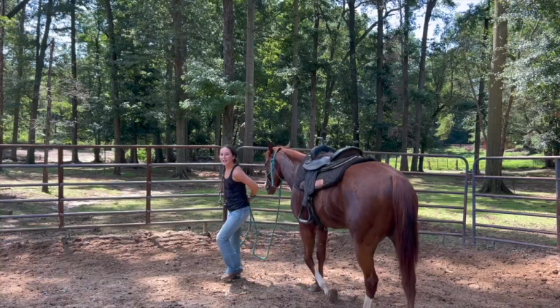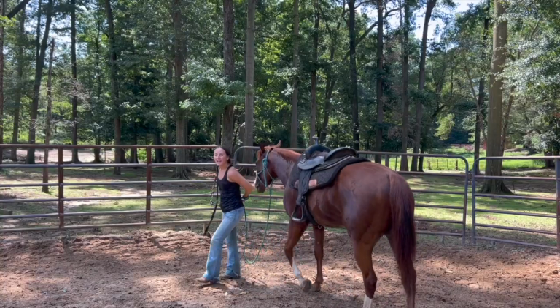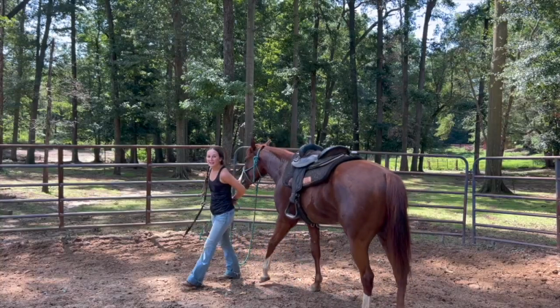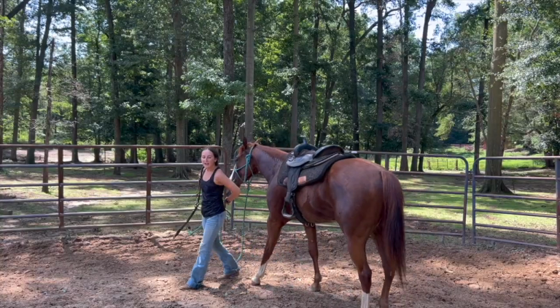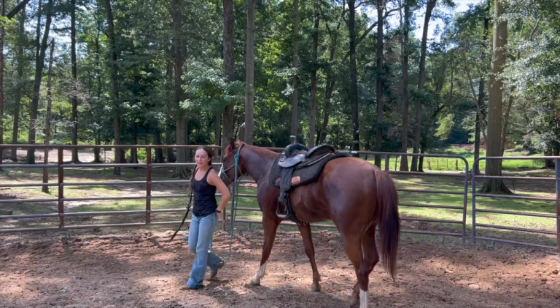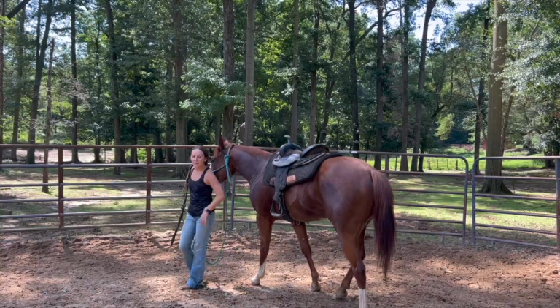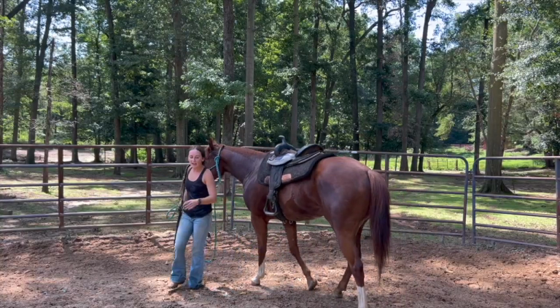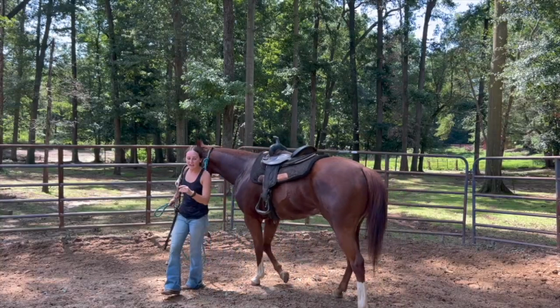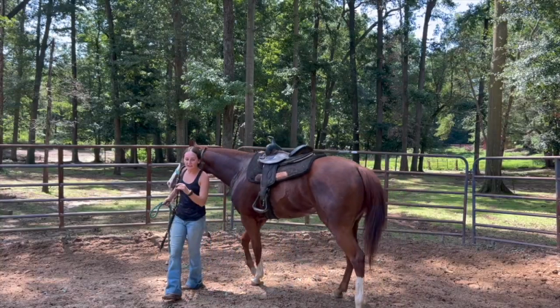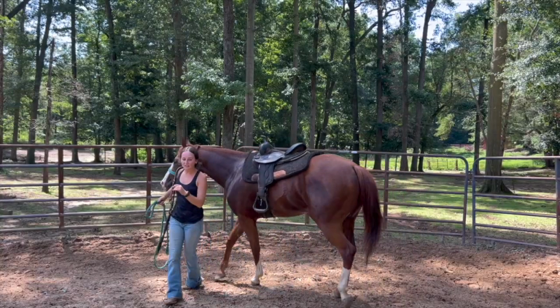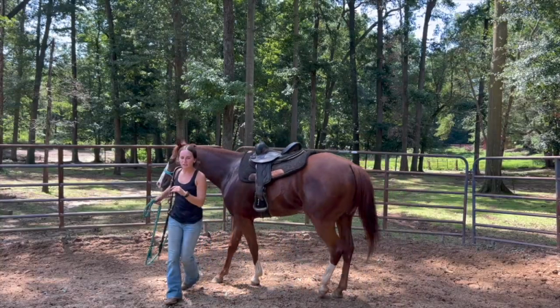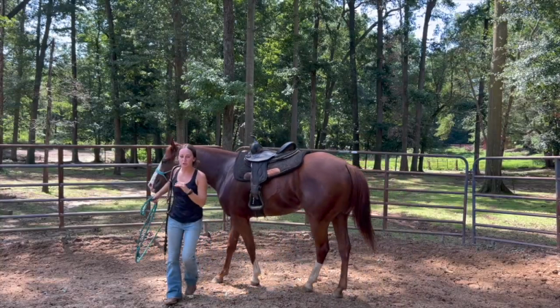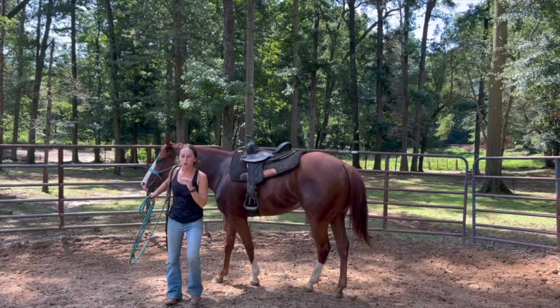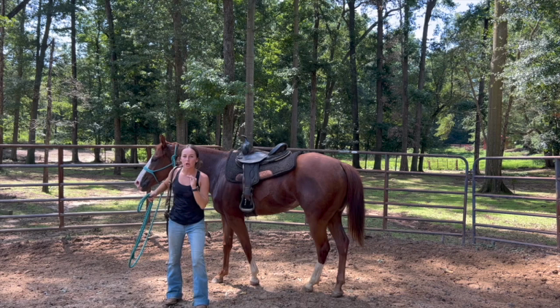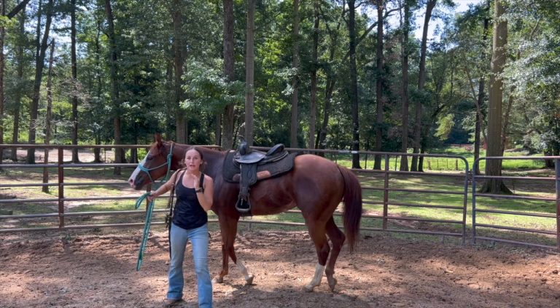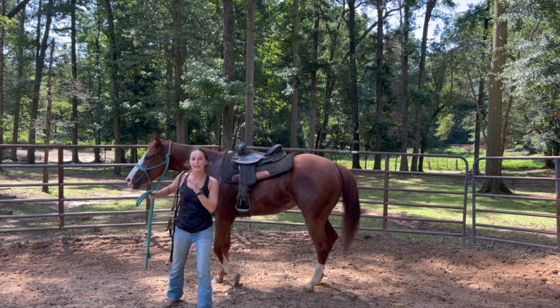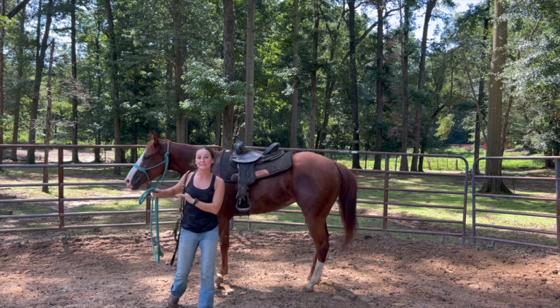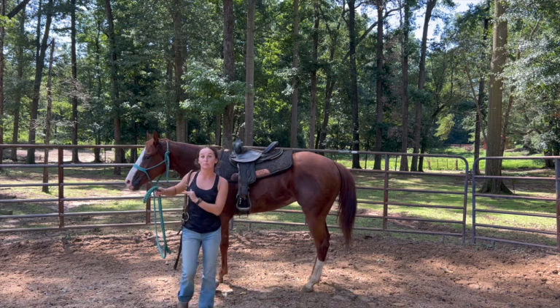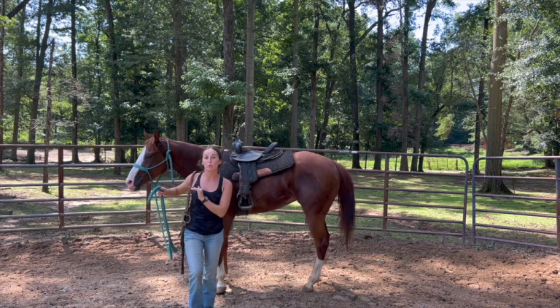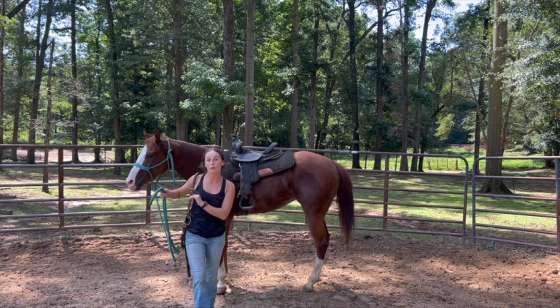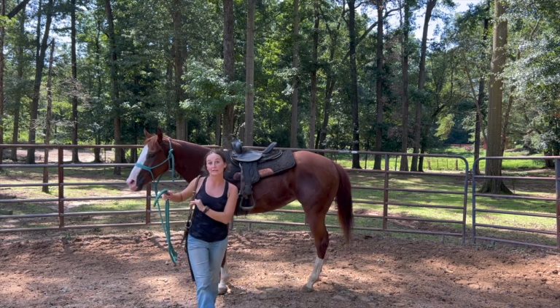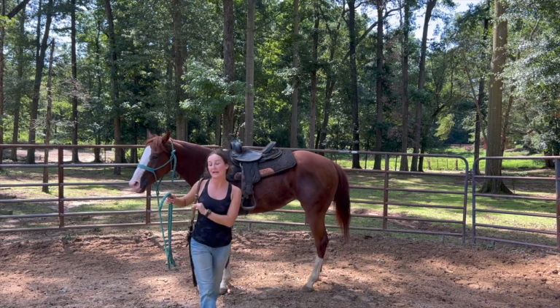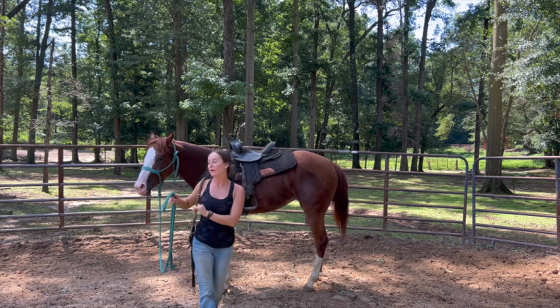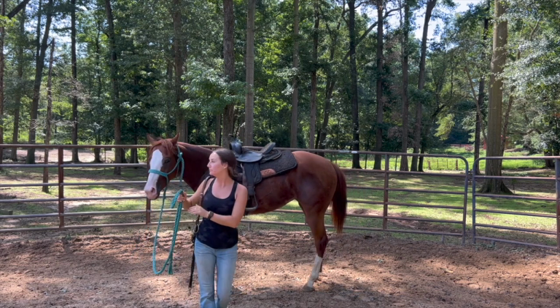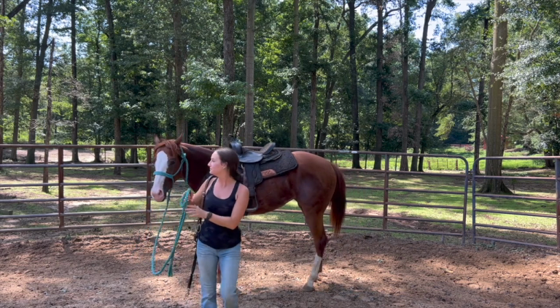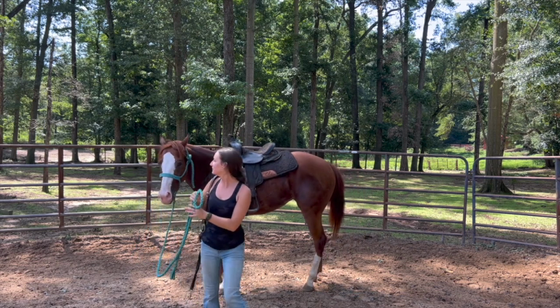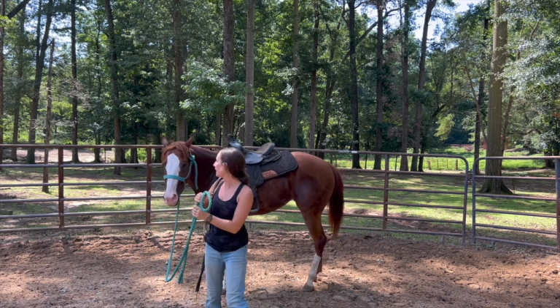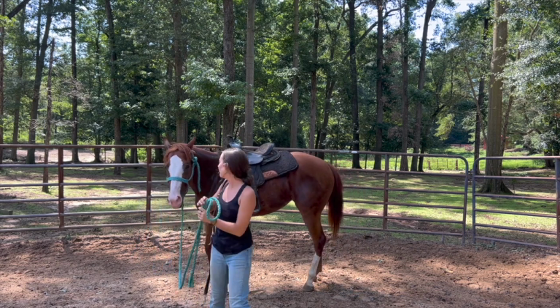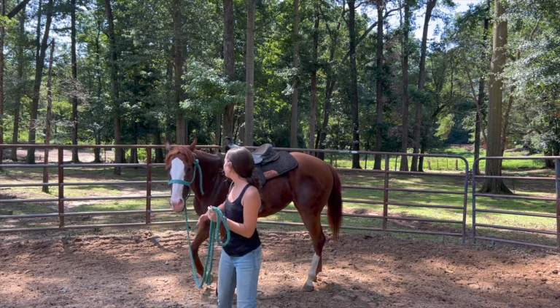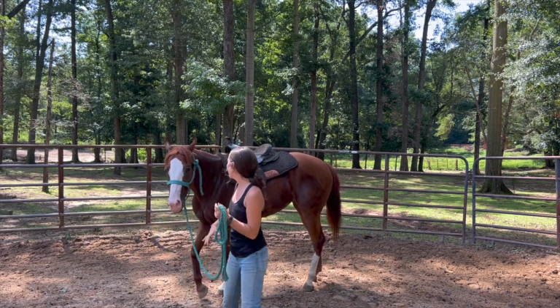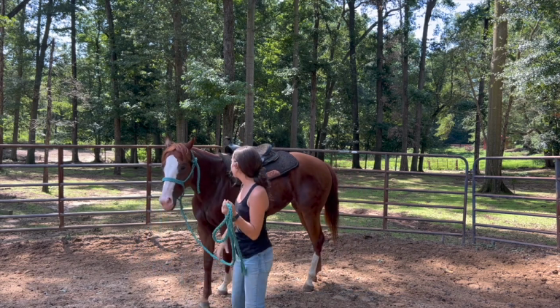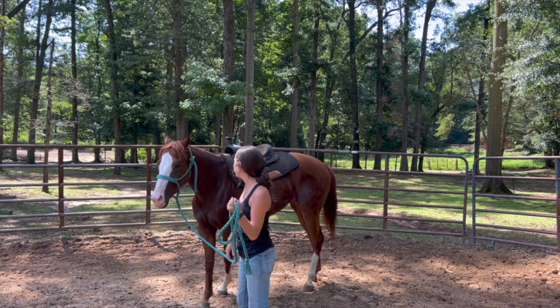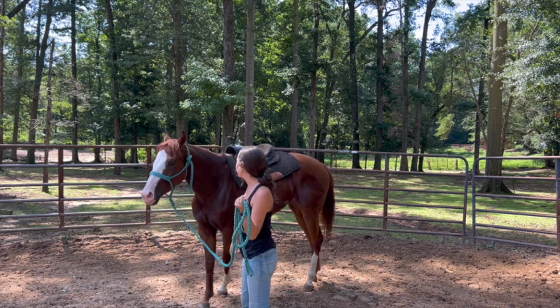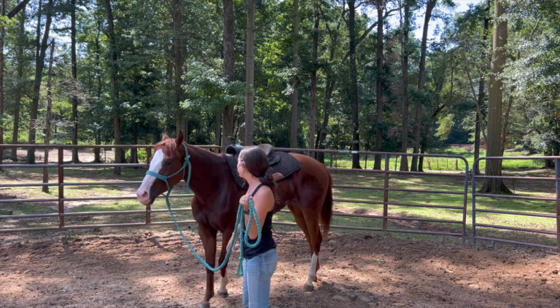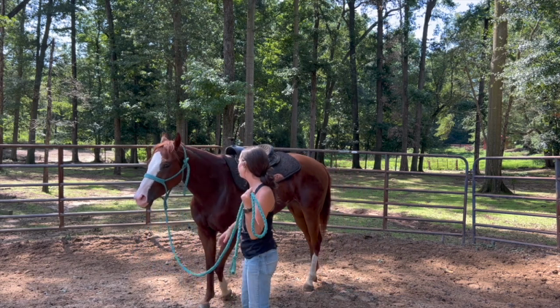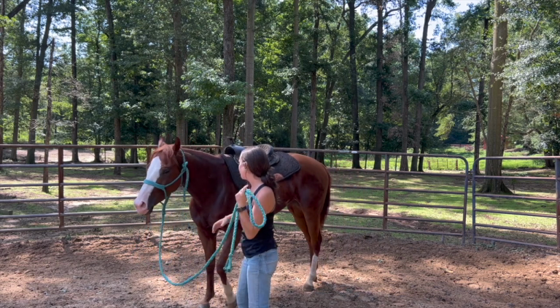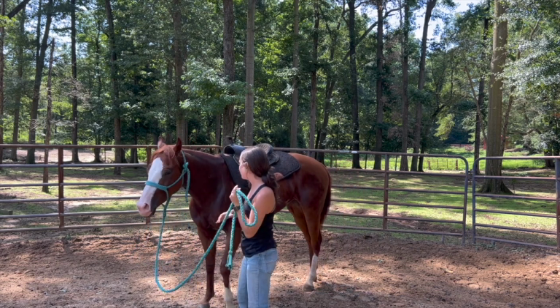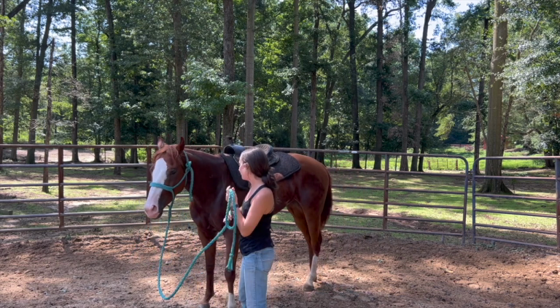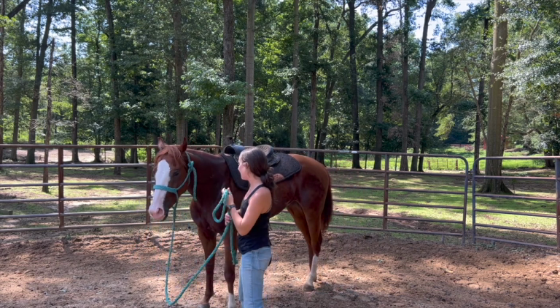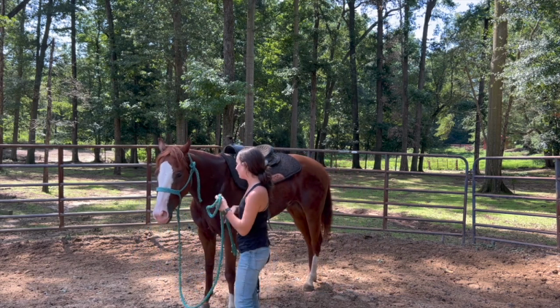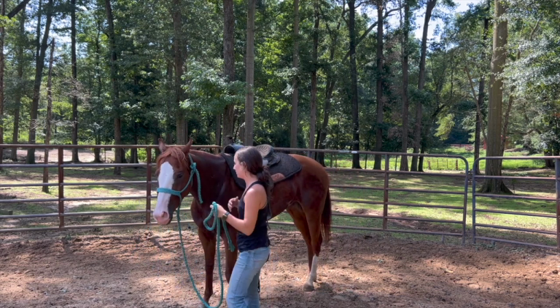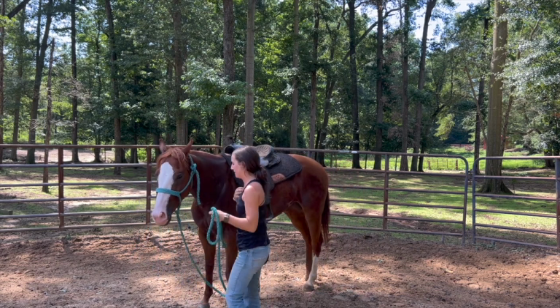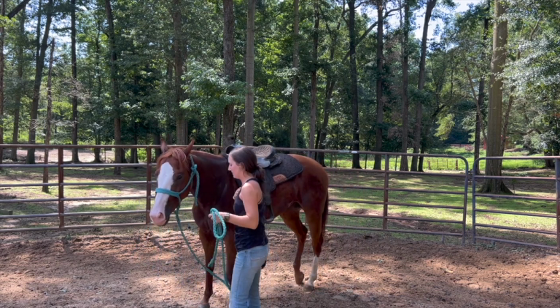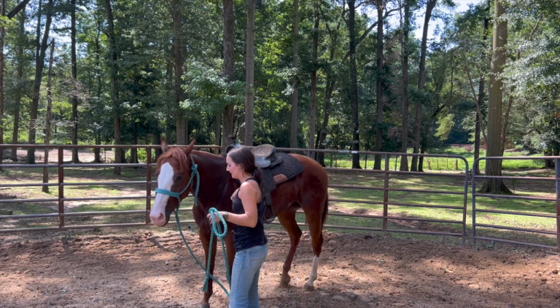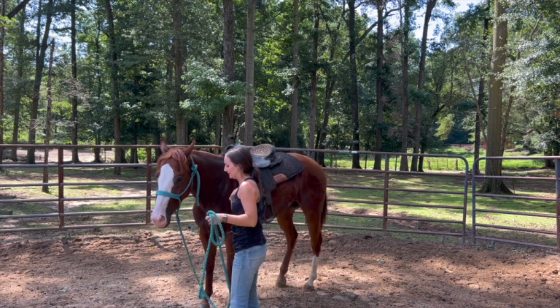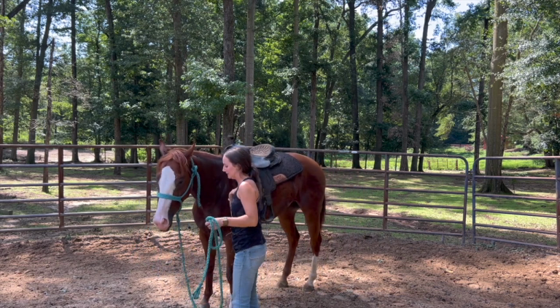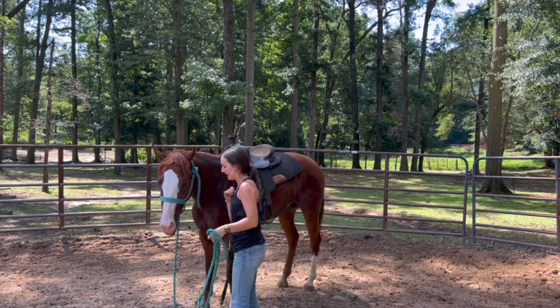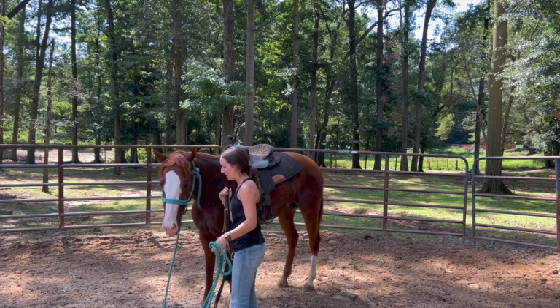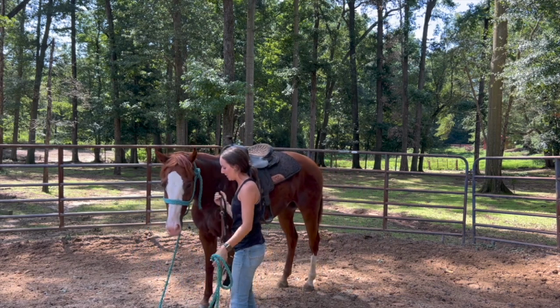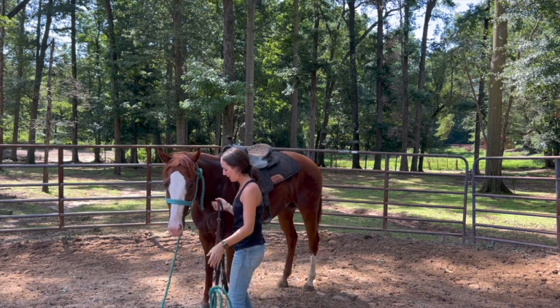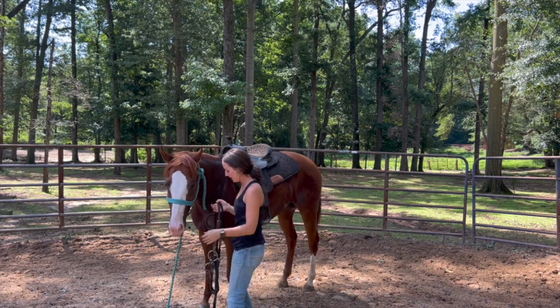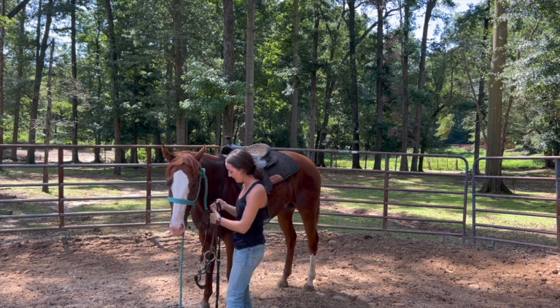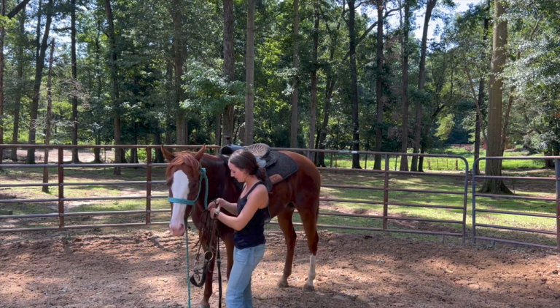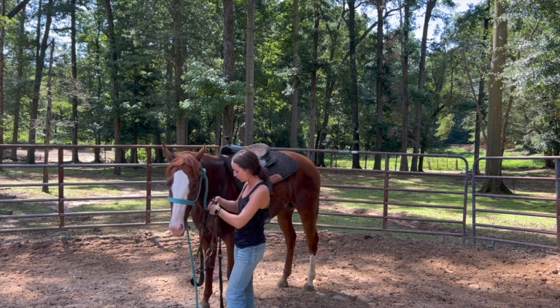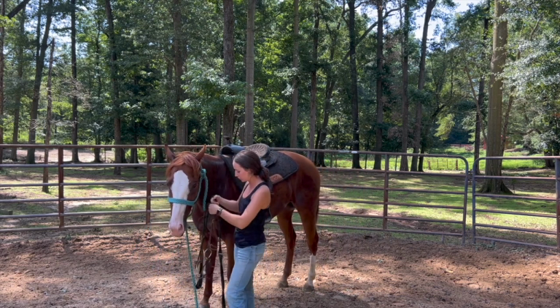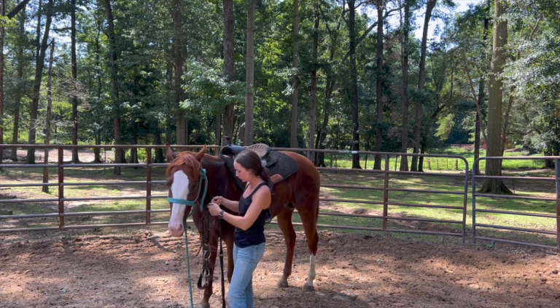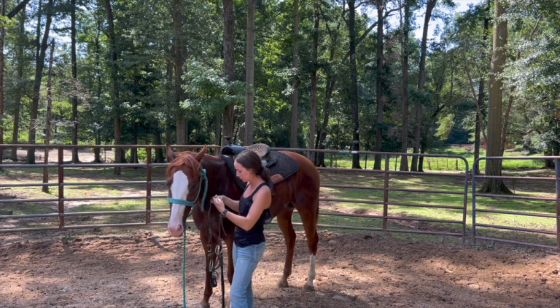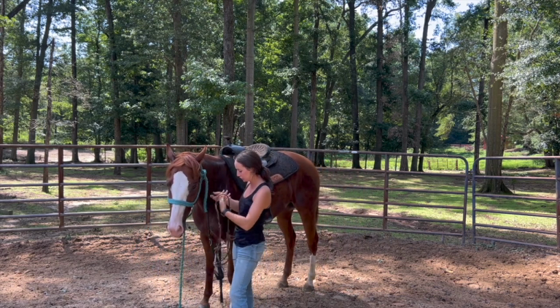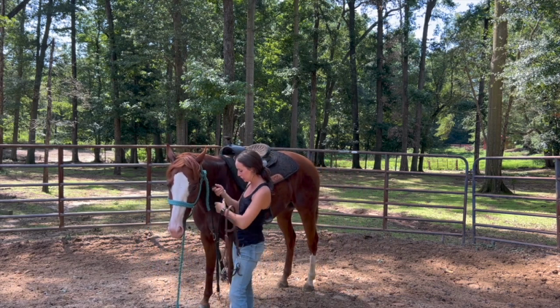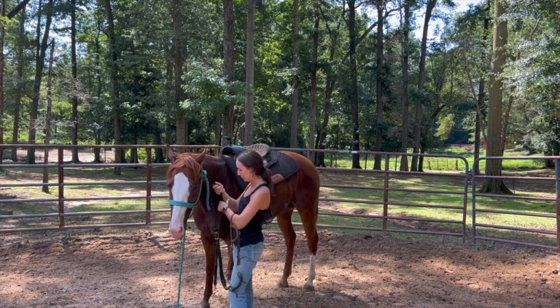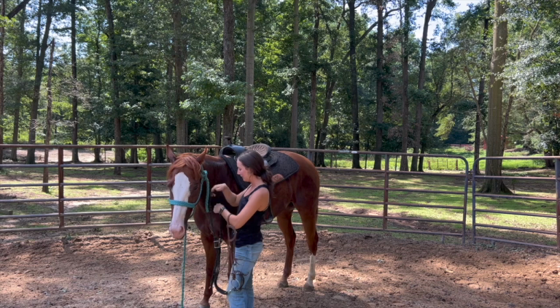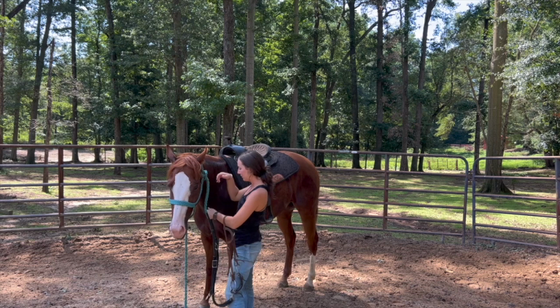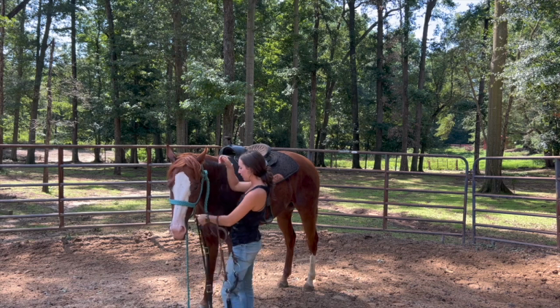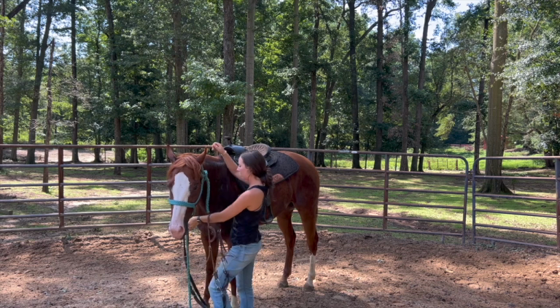Now that I have this girl nice and worn down, I'm now going to put the bit in her mouth. This is how I have learned to do it with her, because a lot of horses are very sensitive in their mouth when they're young.